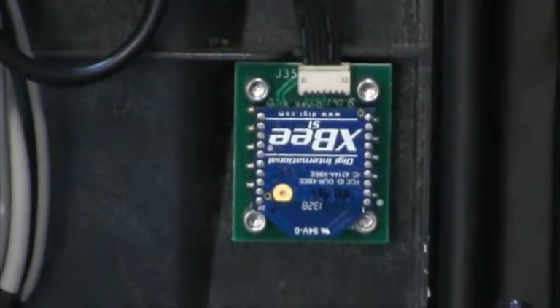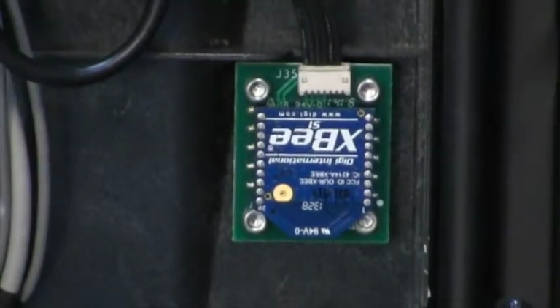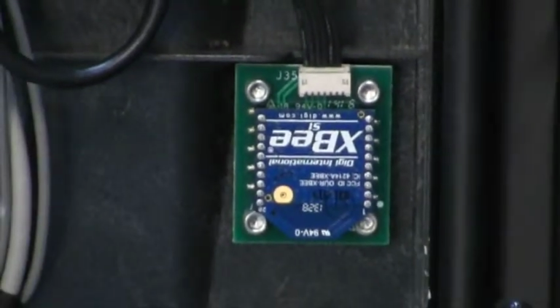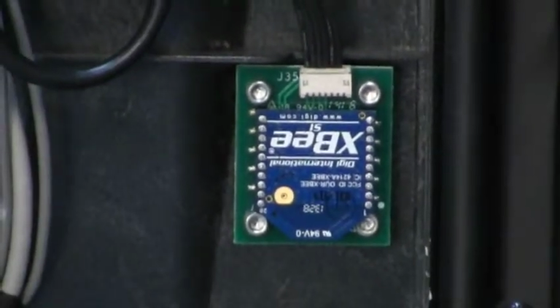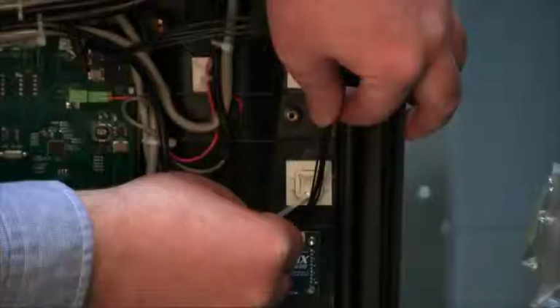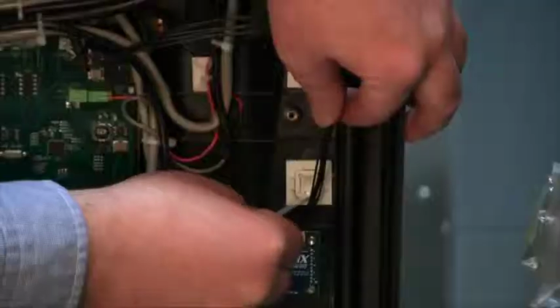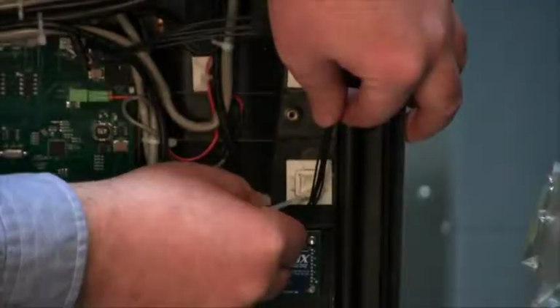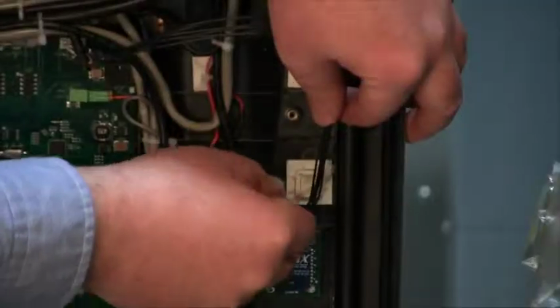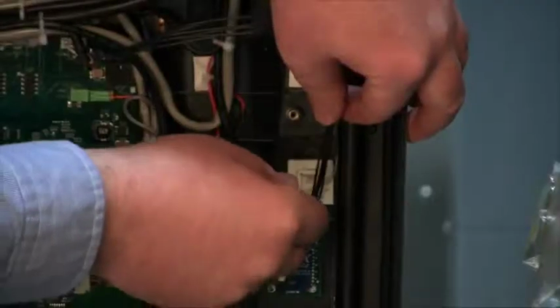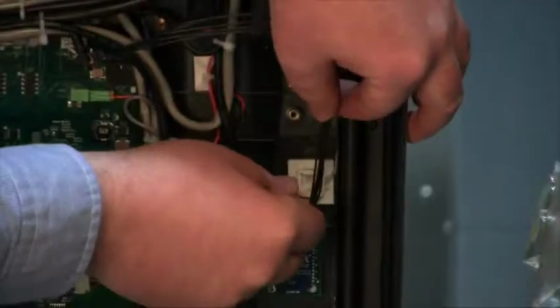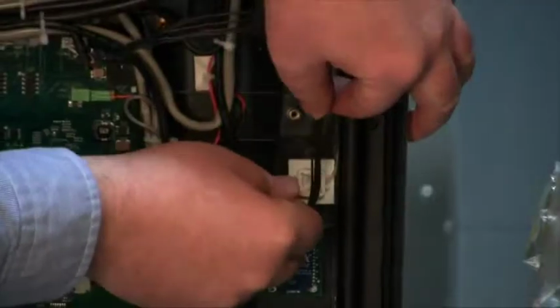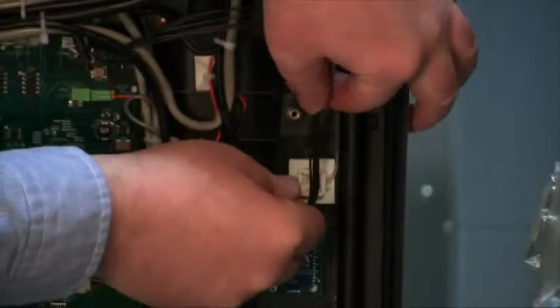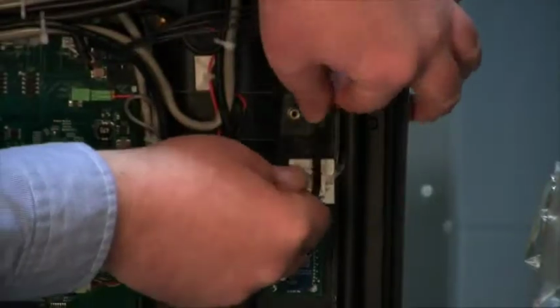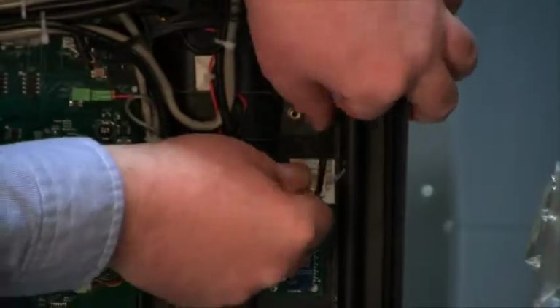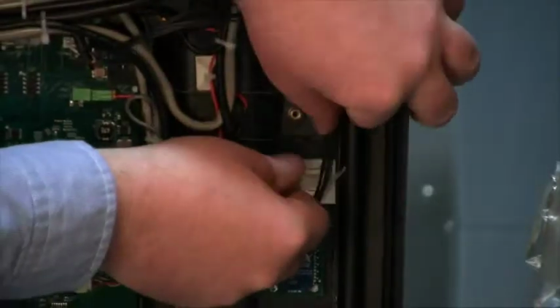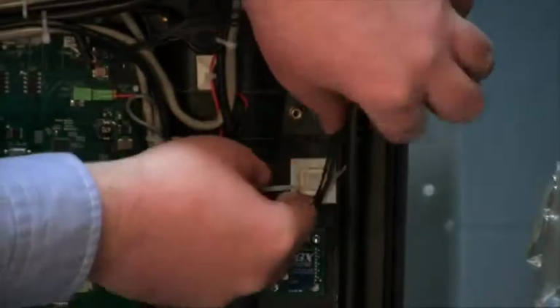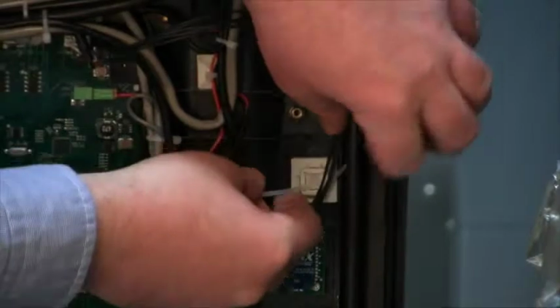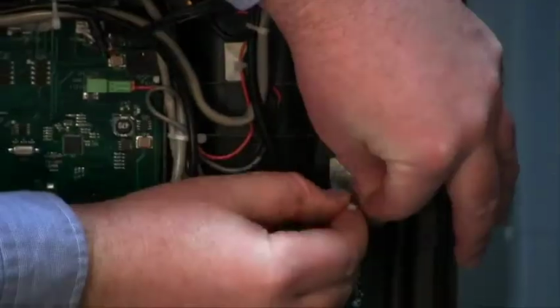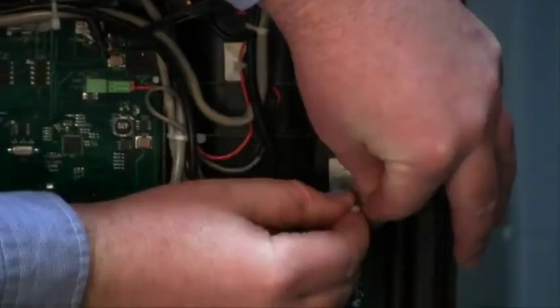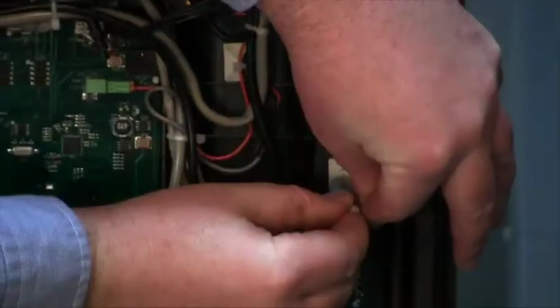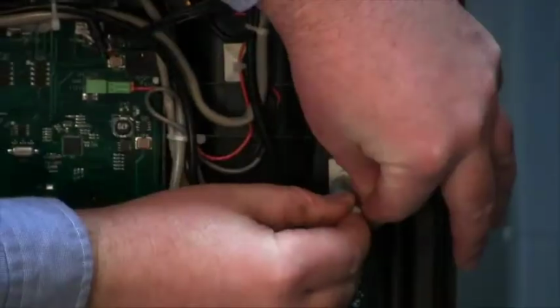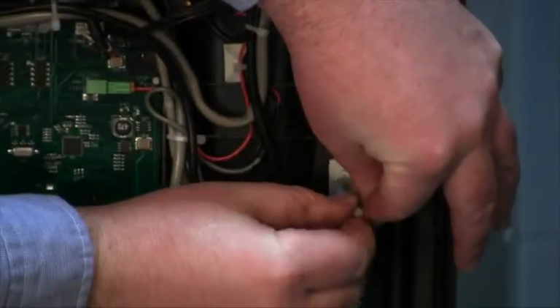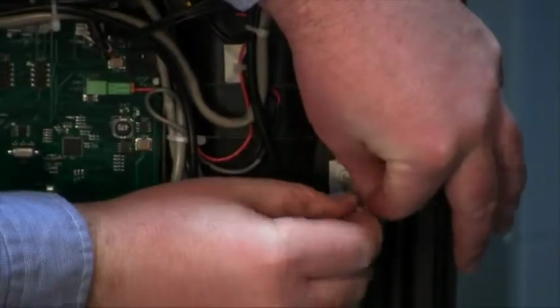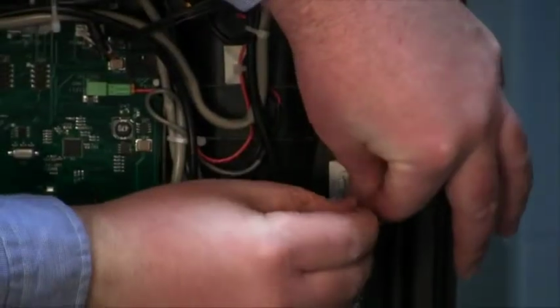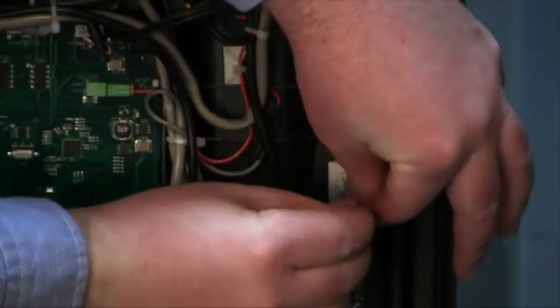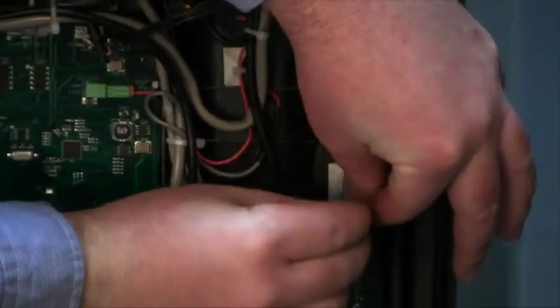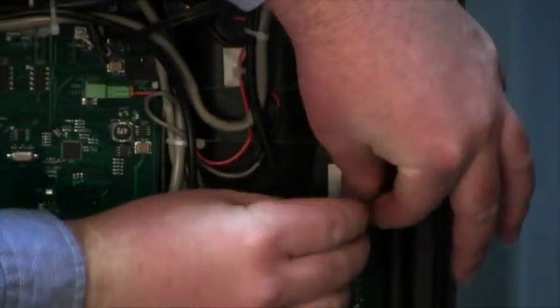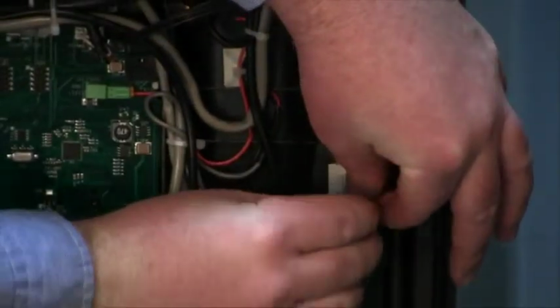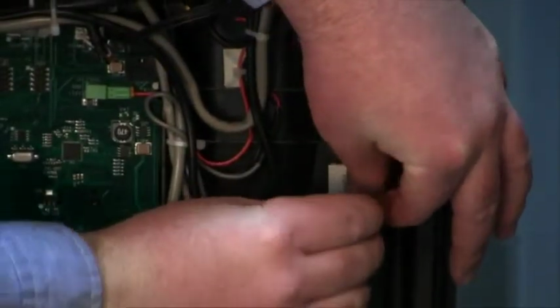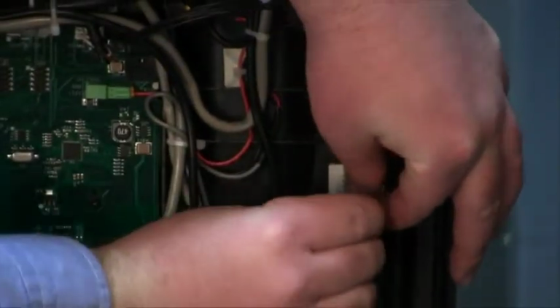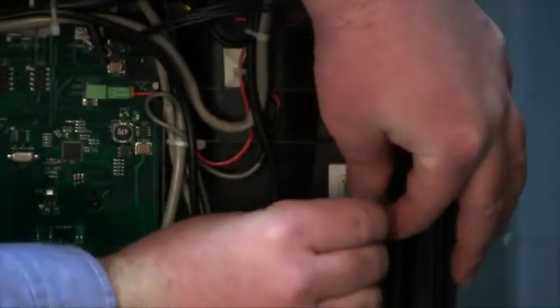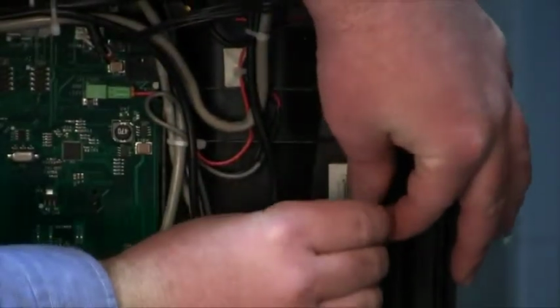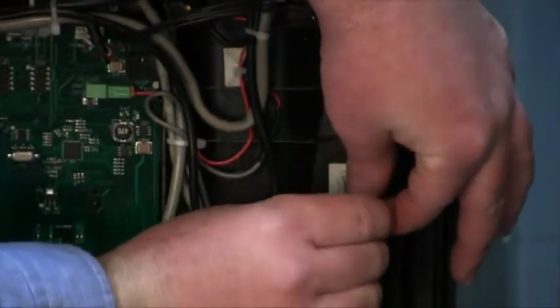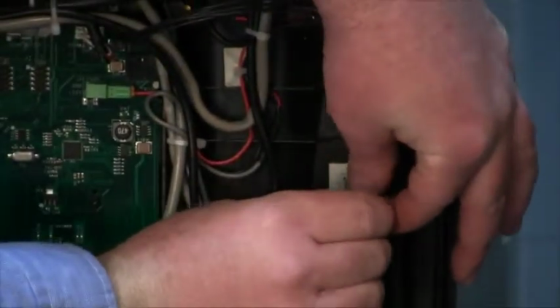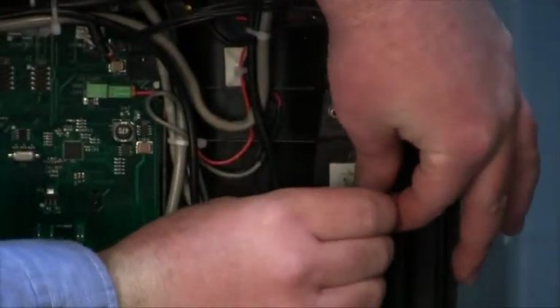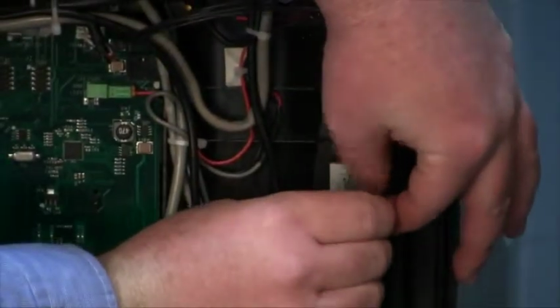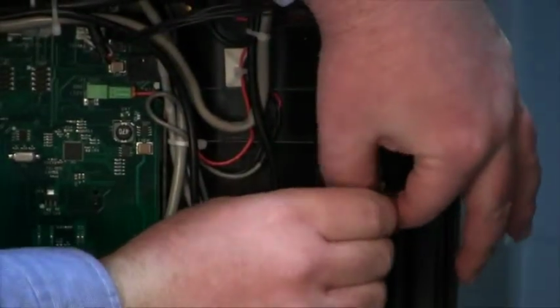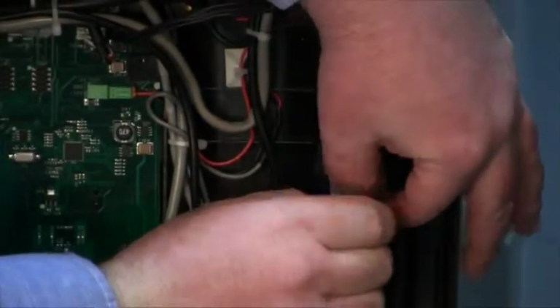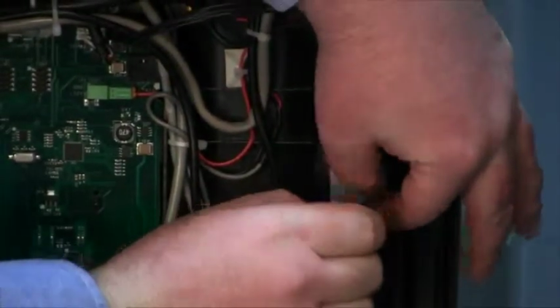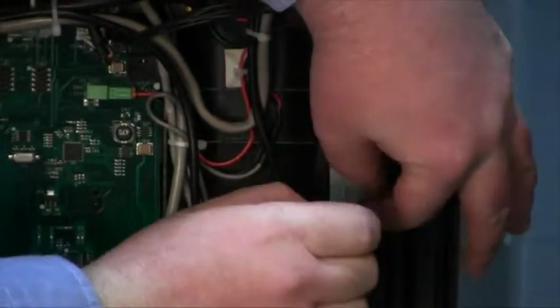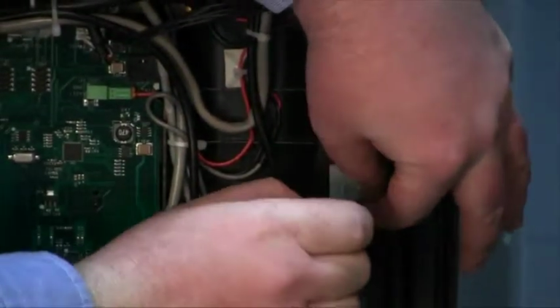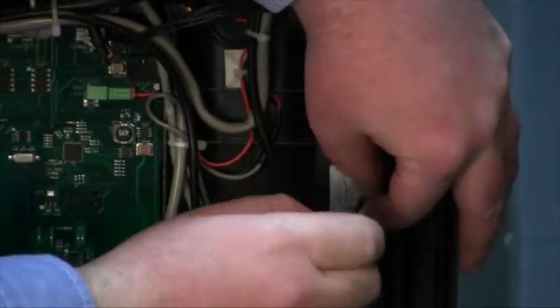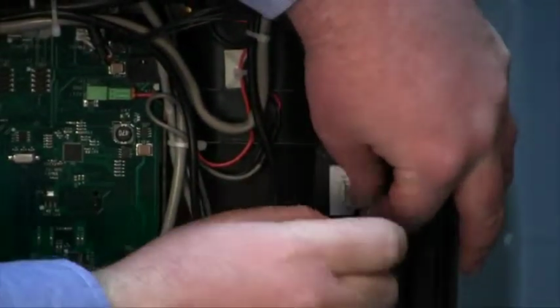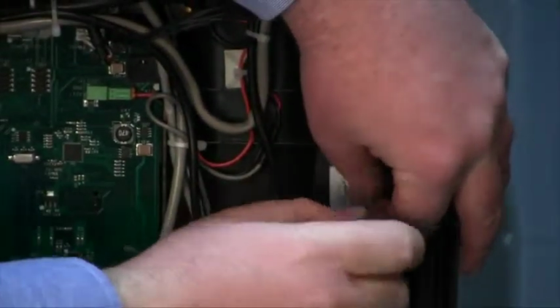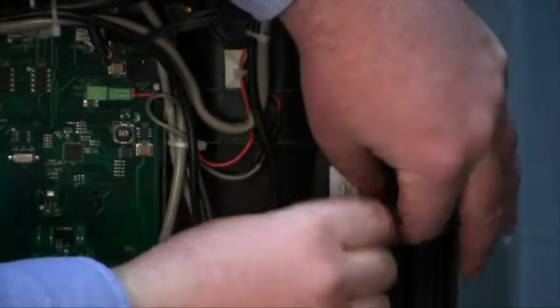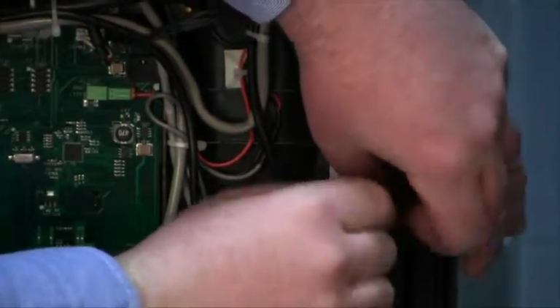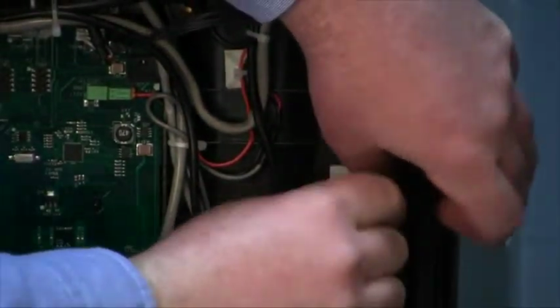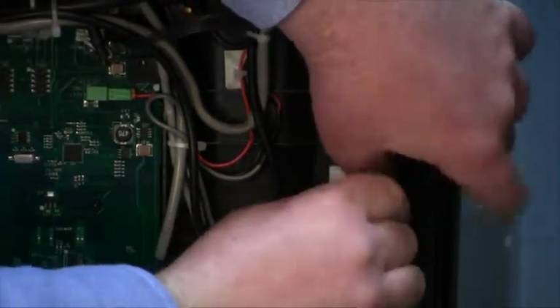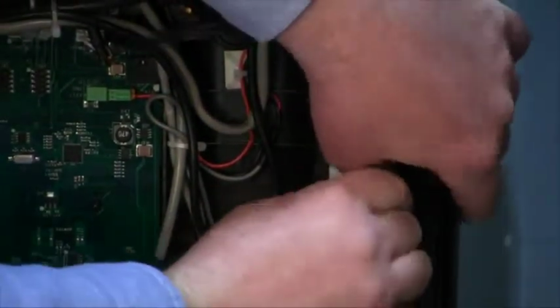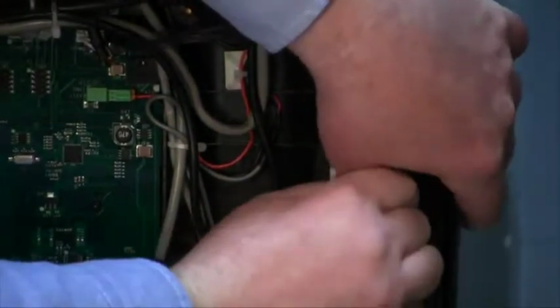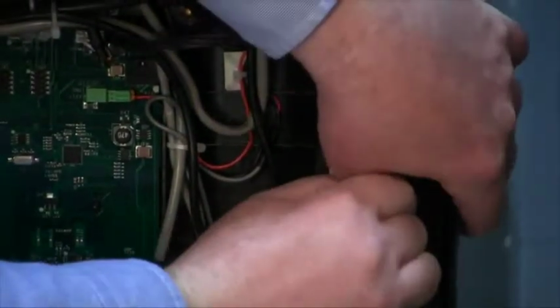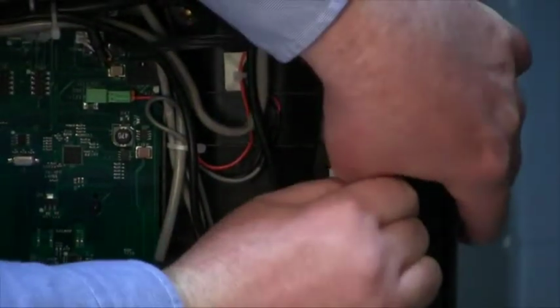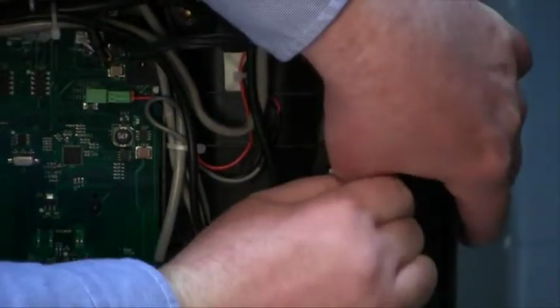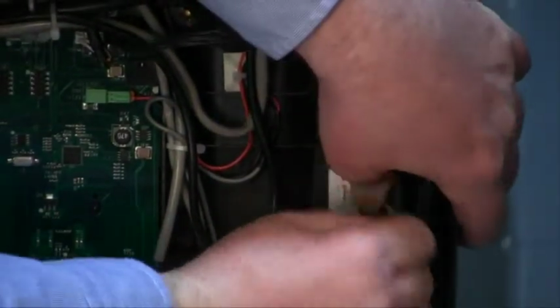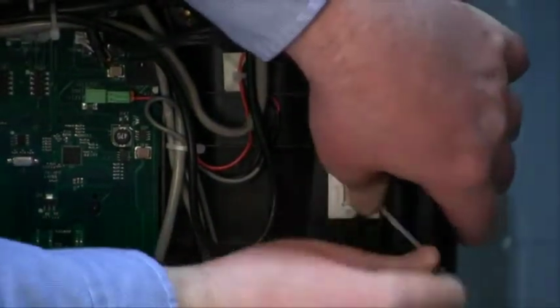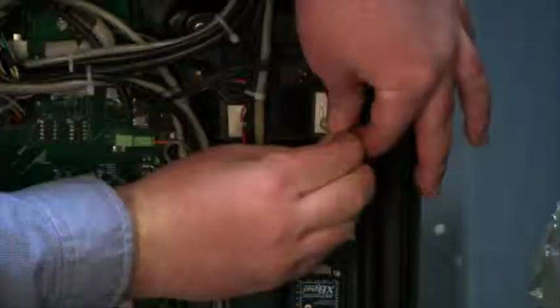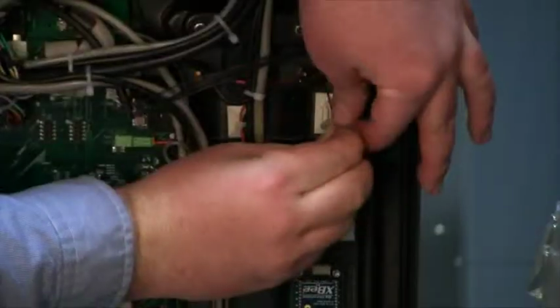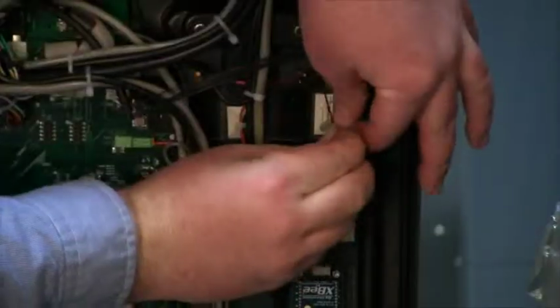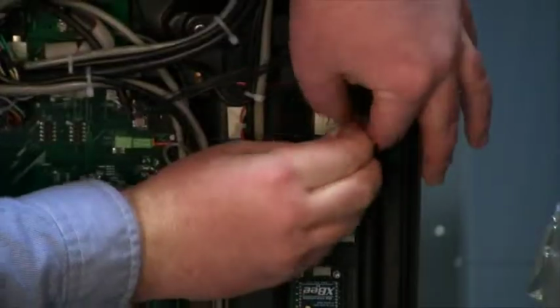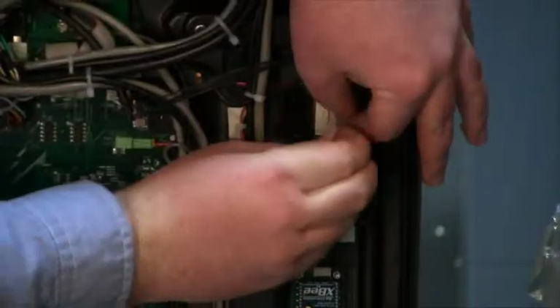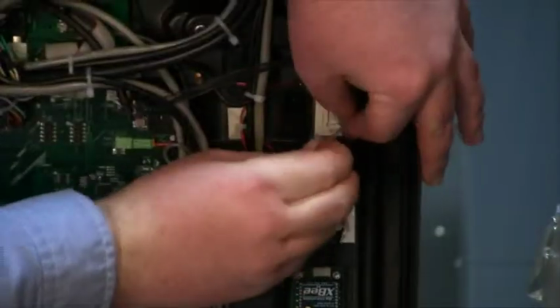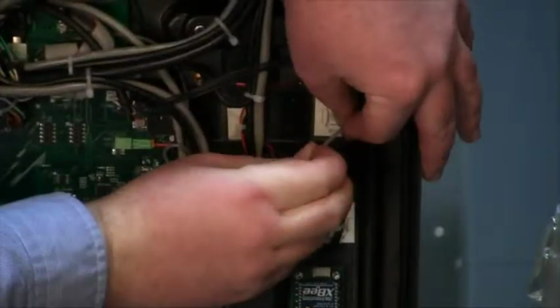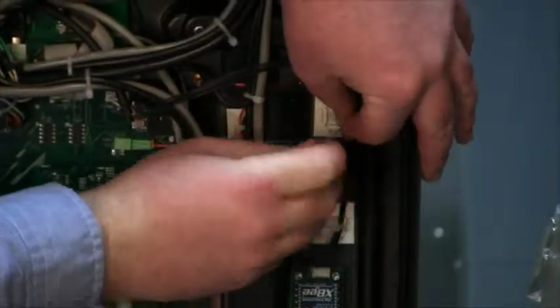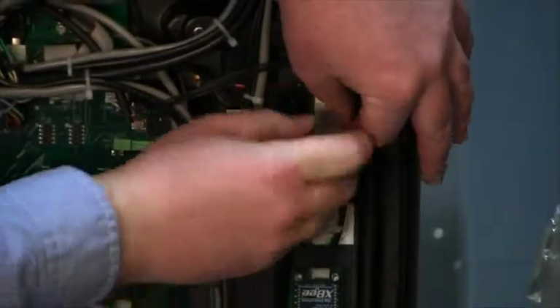Secure the harness with the zip tie mounts inside the frame.